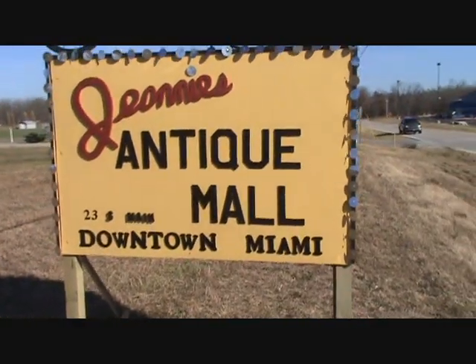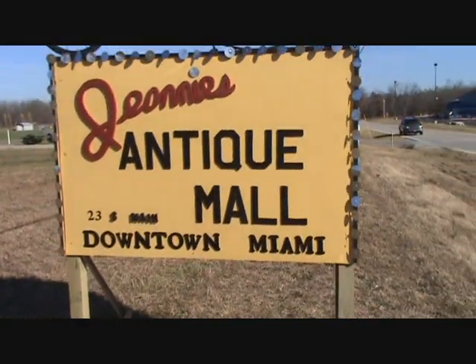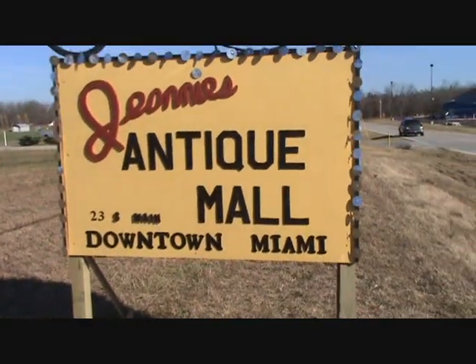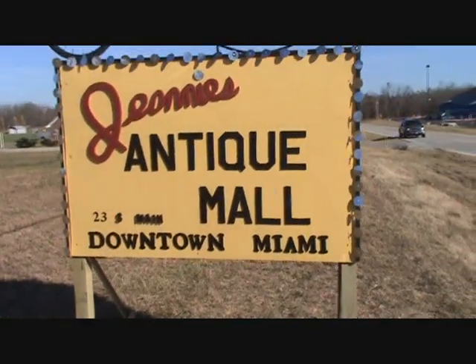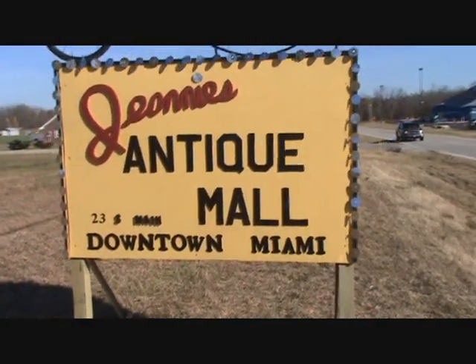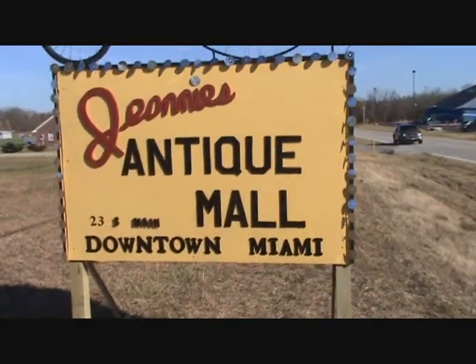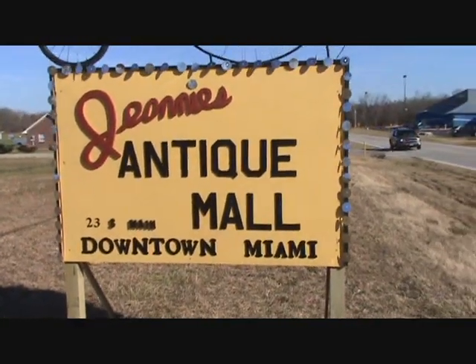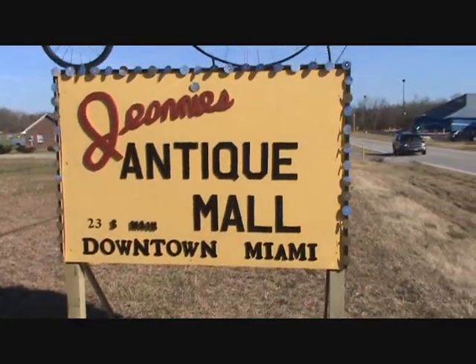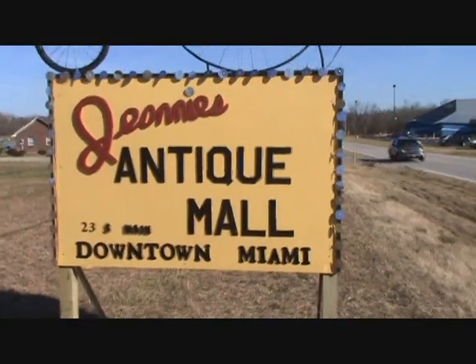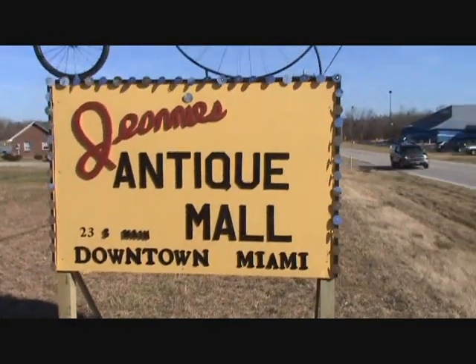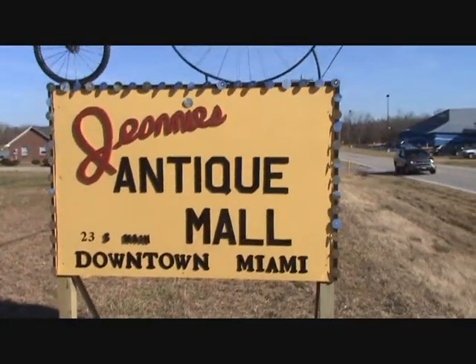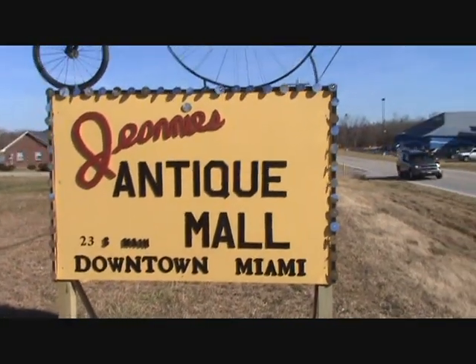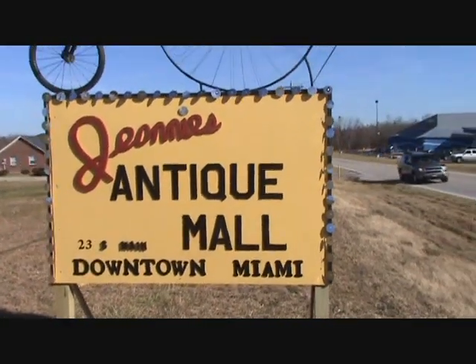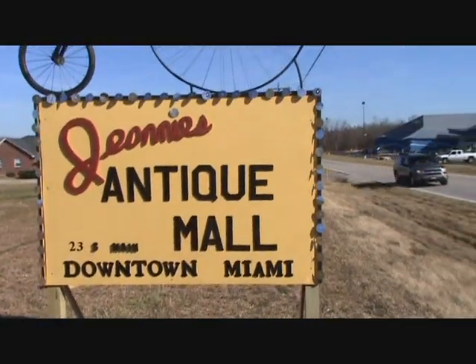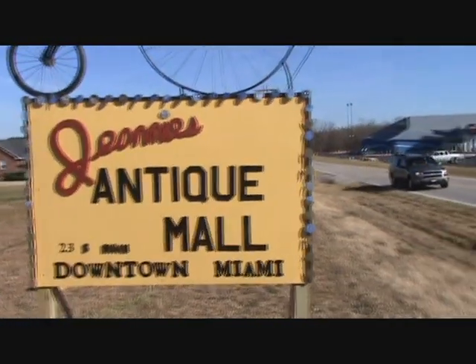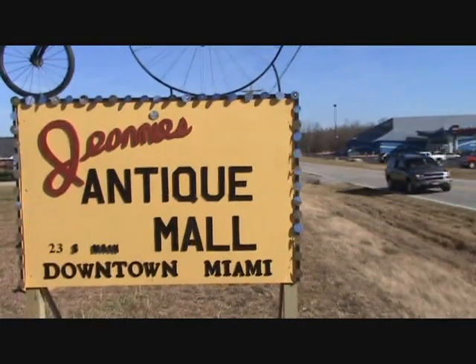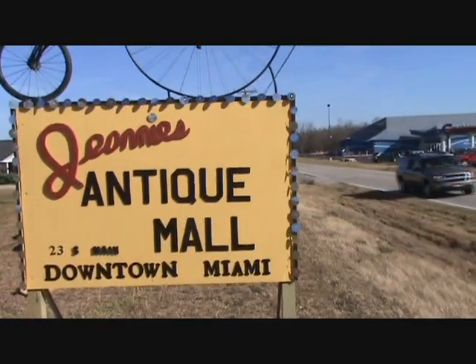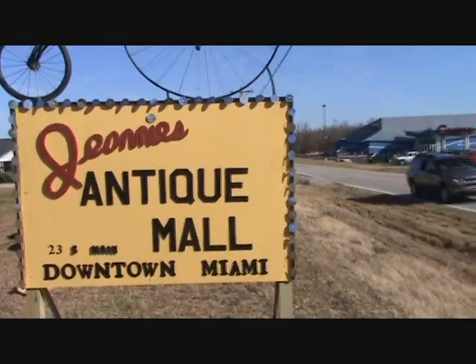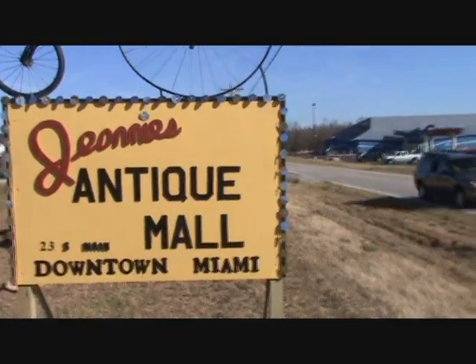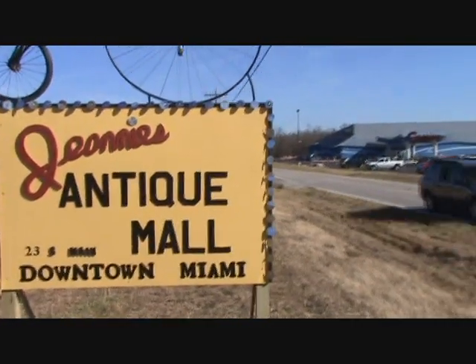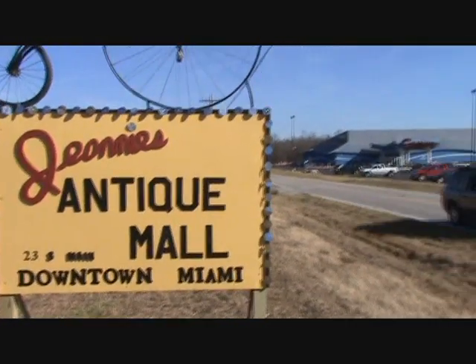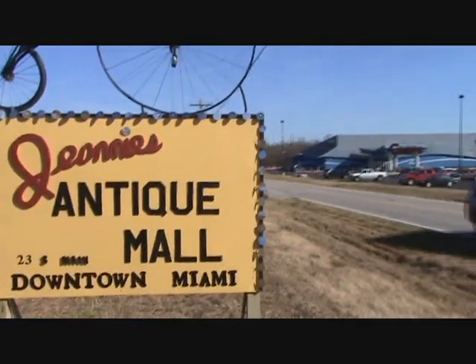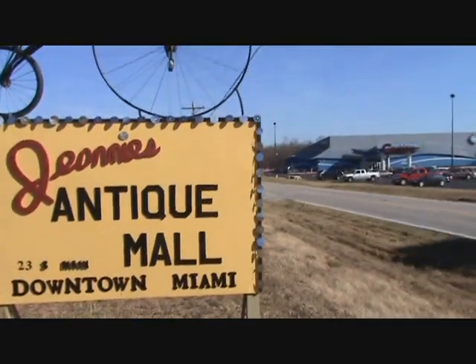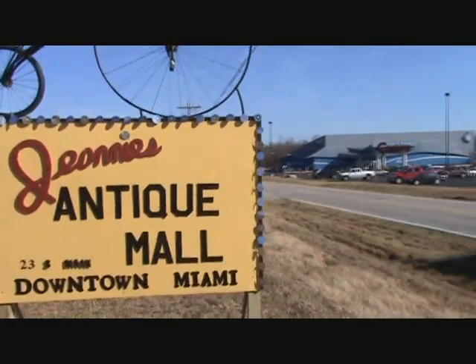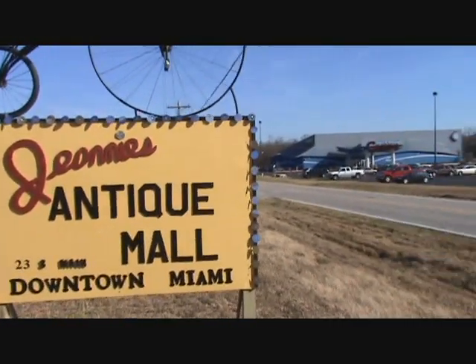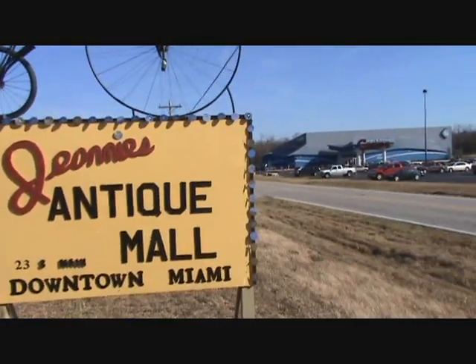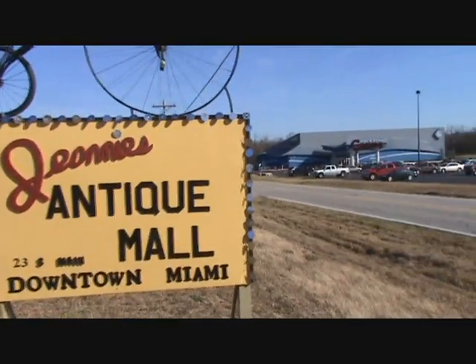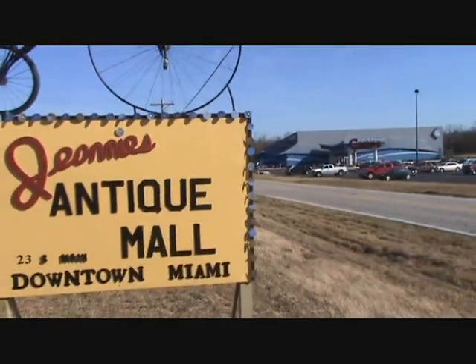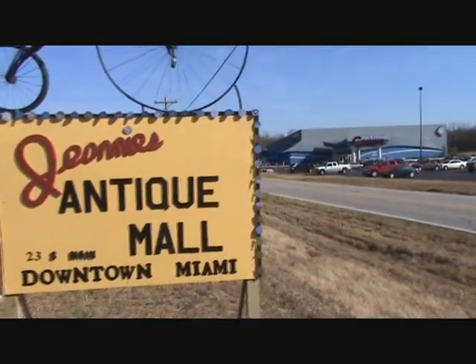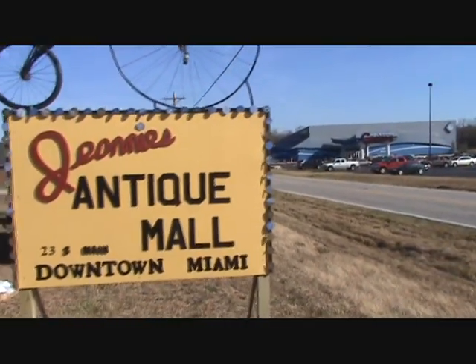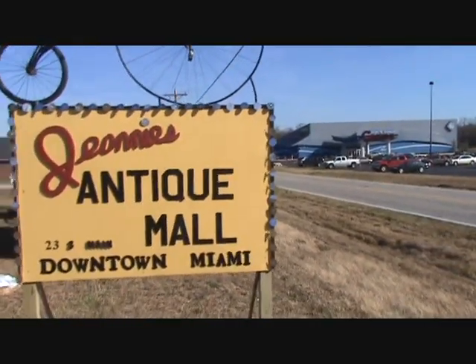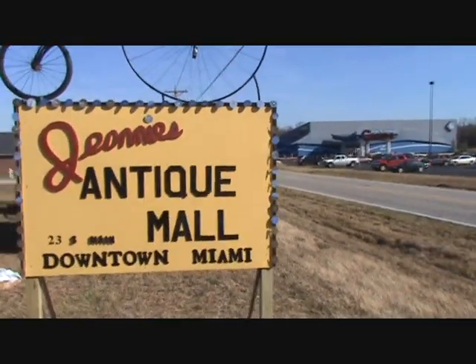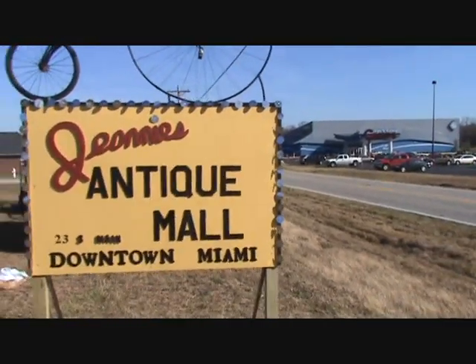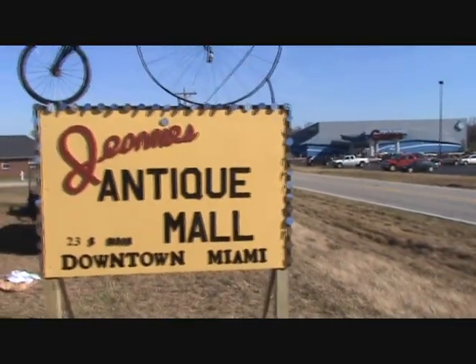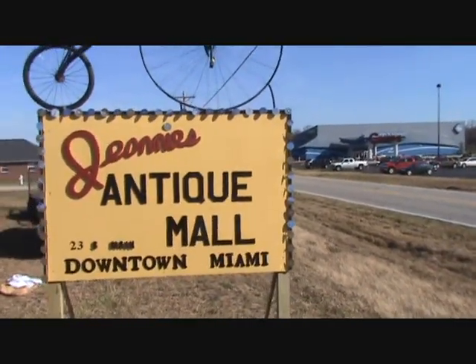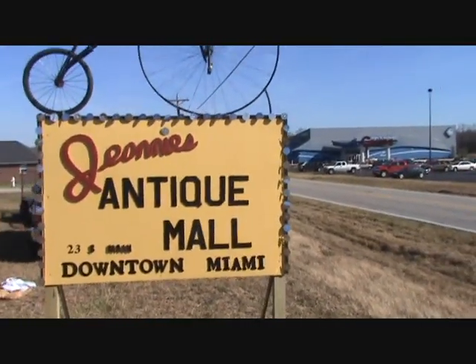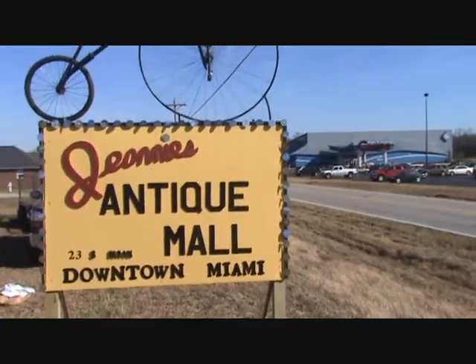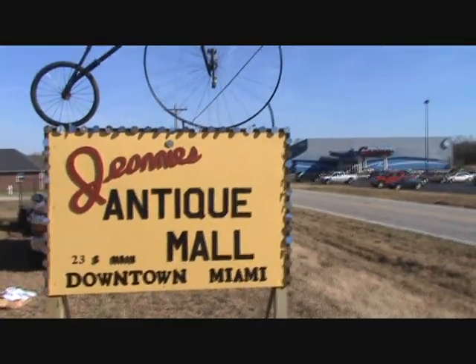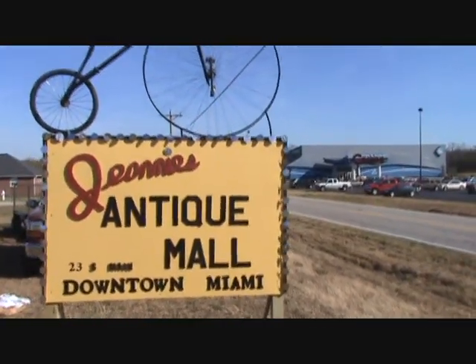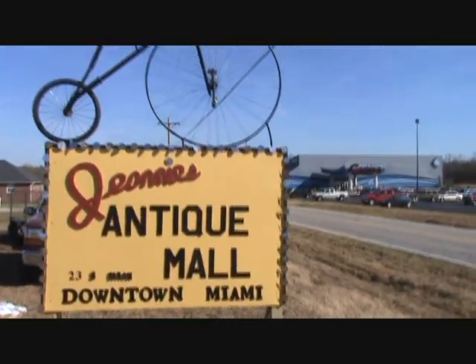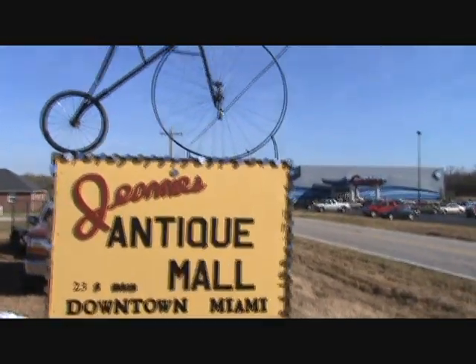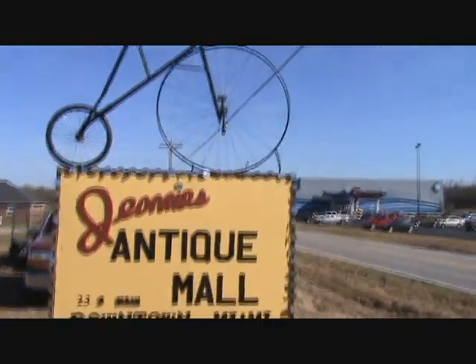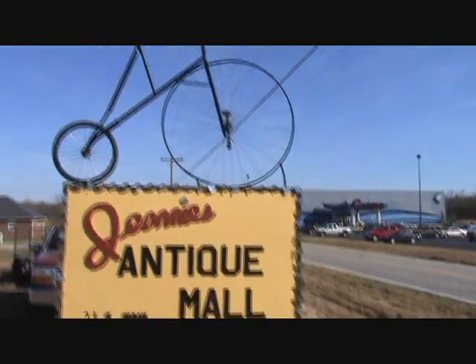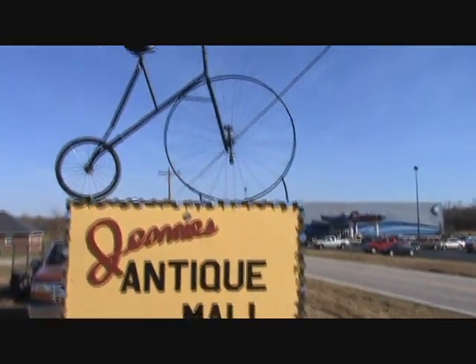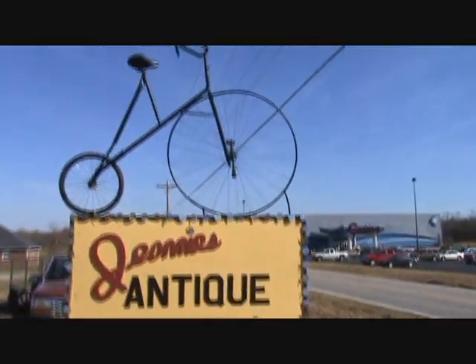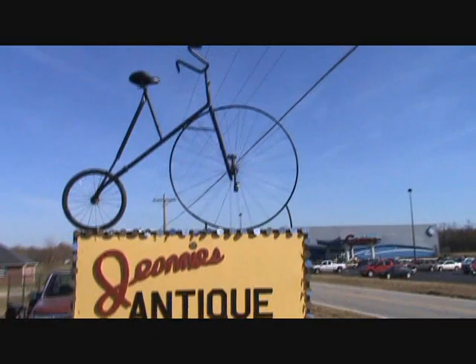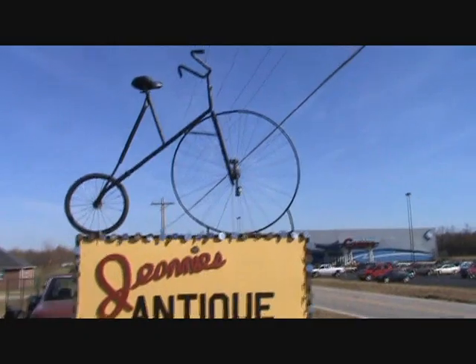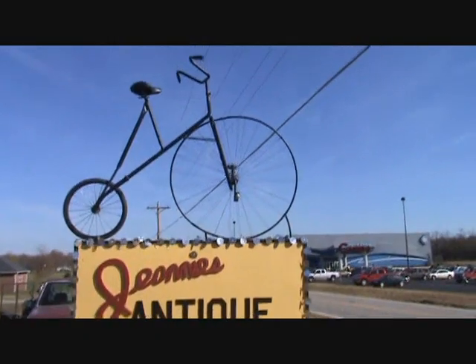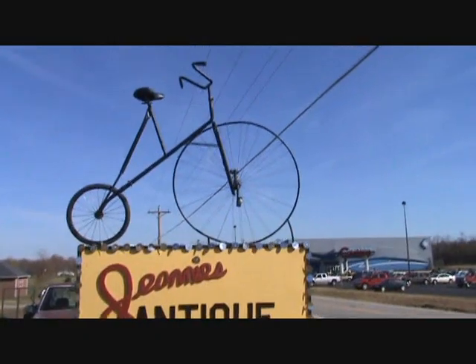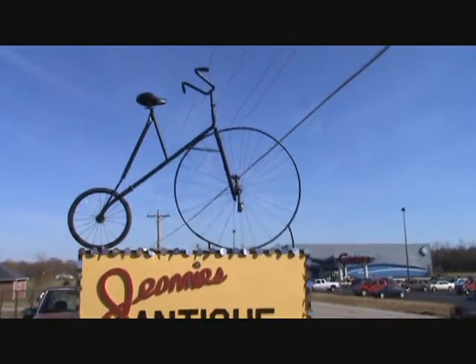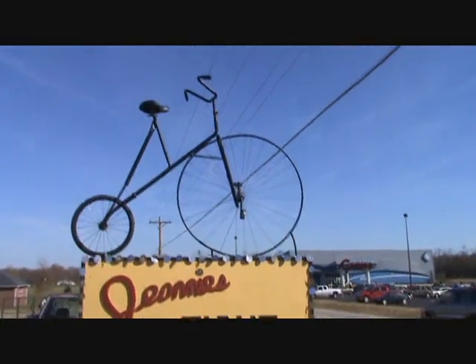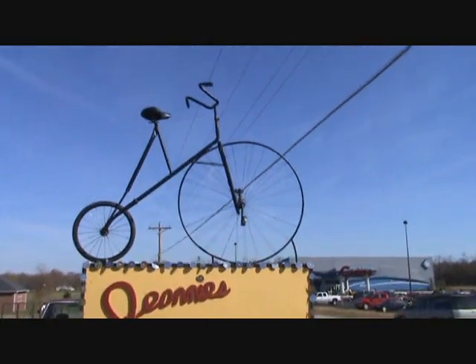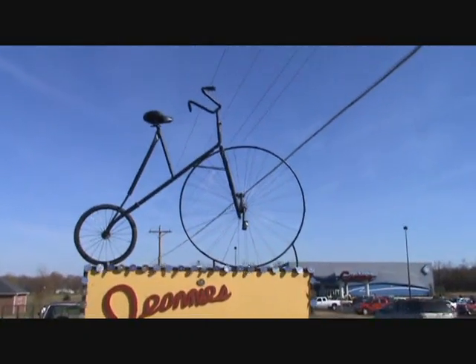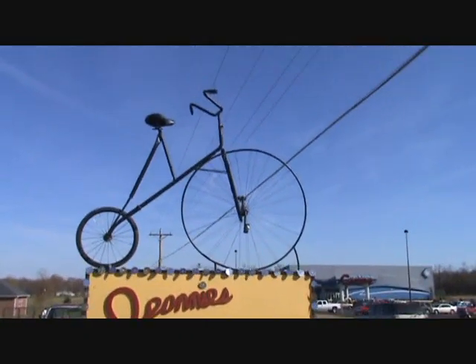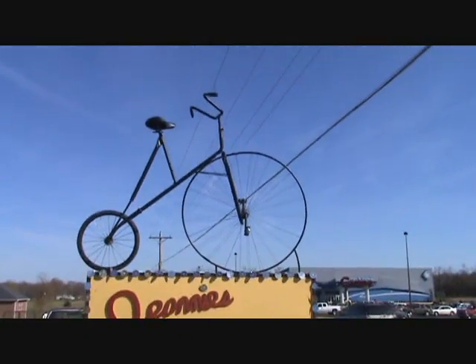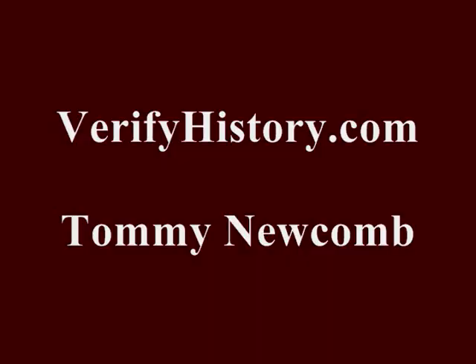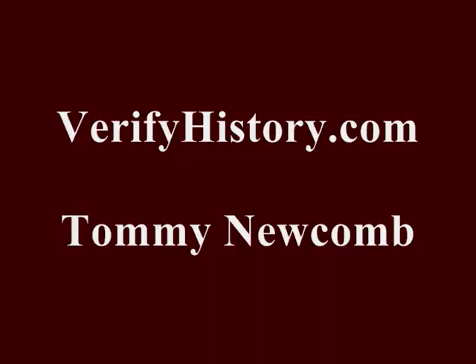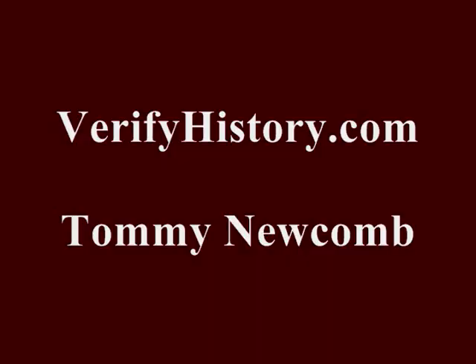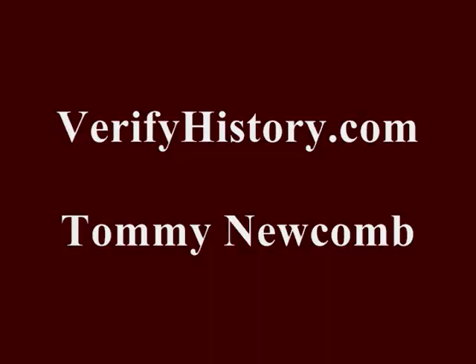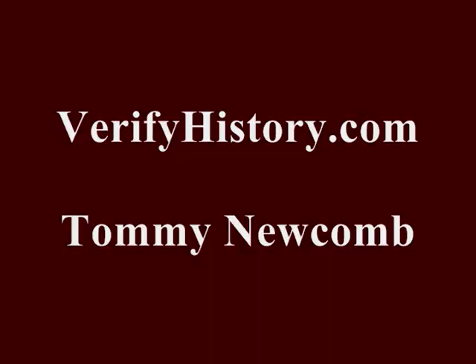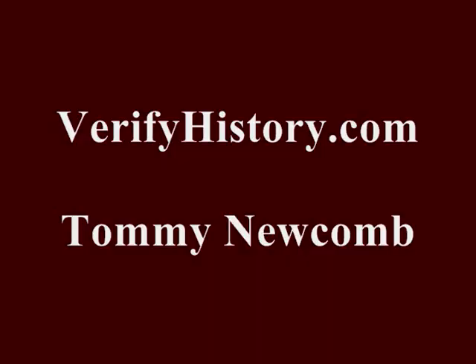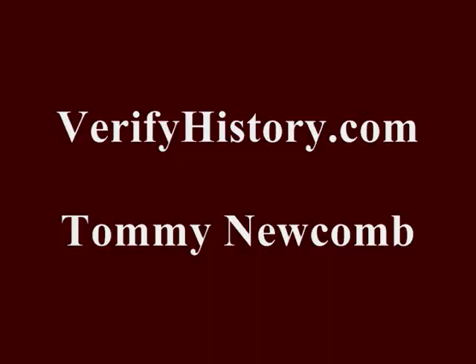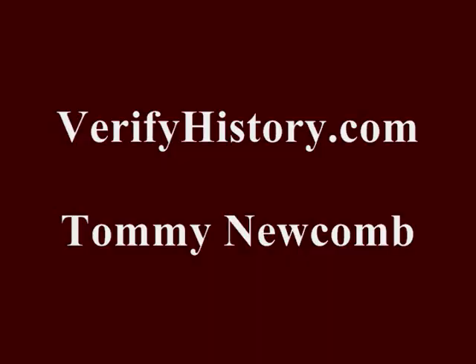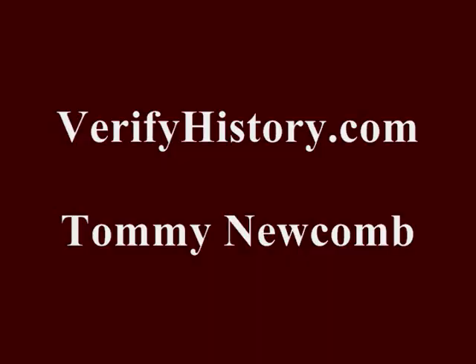This is downtown Miami, Oklahoma and I am Tommy Newcomb with VerifyHistory.com. Thank you.